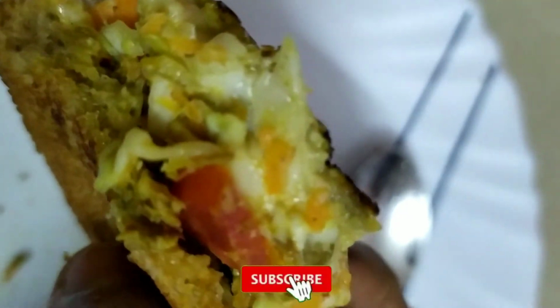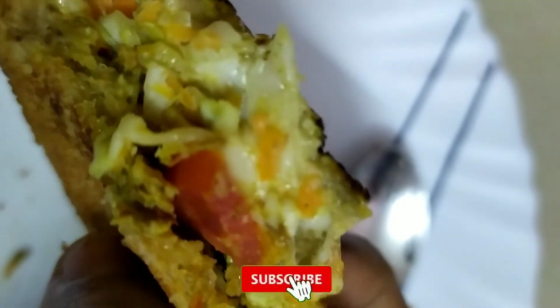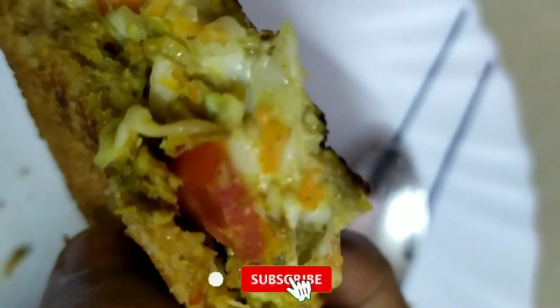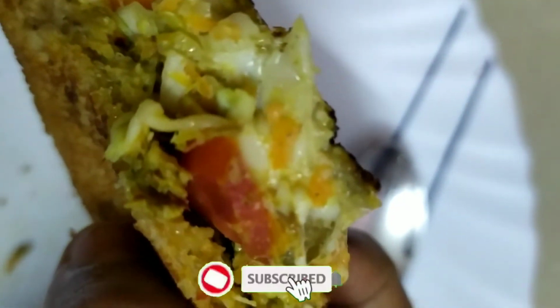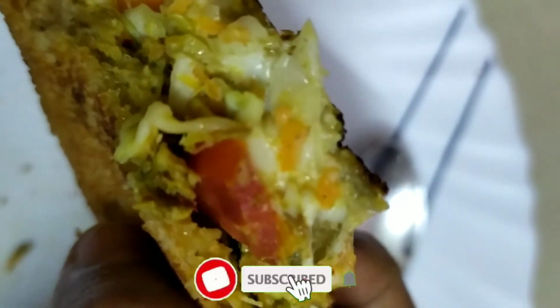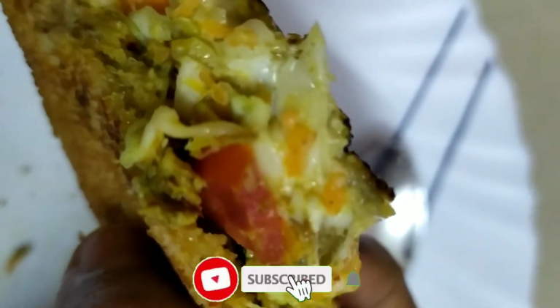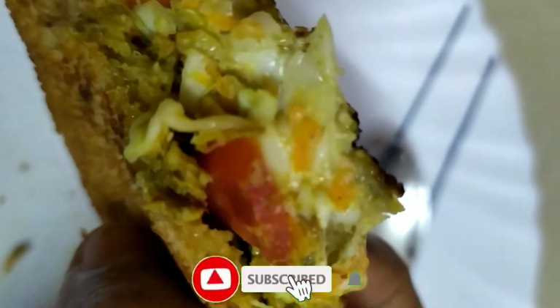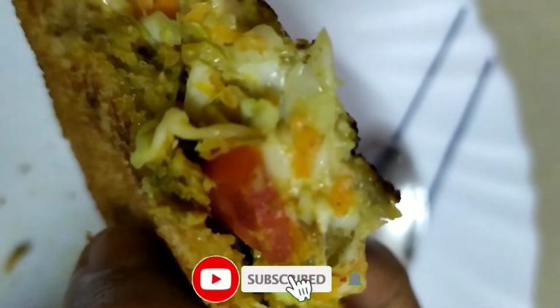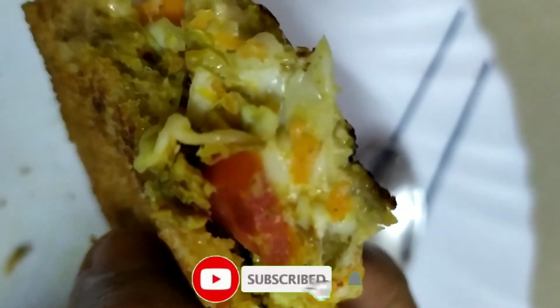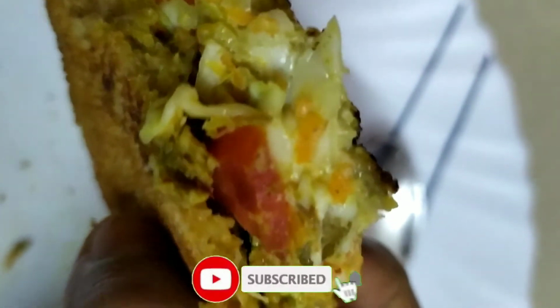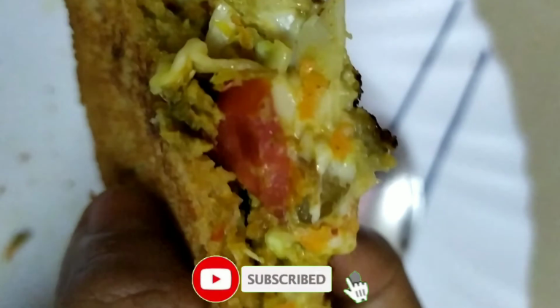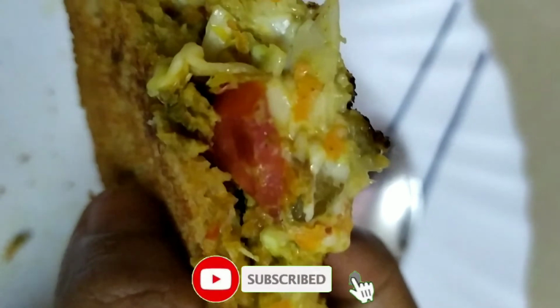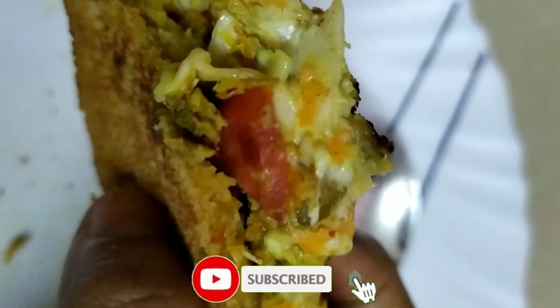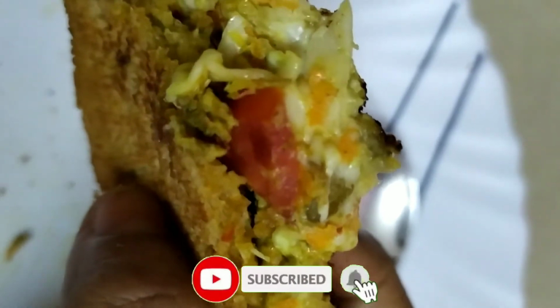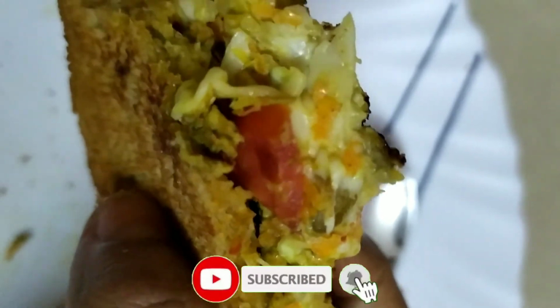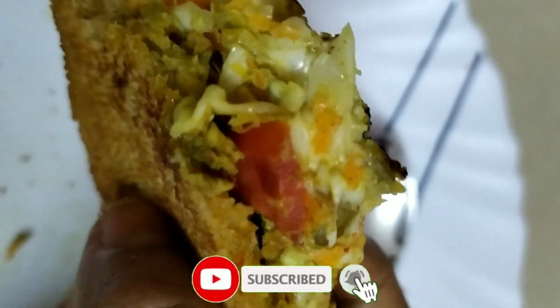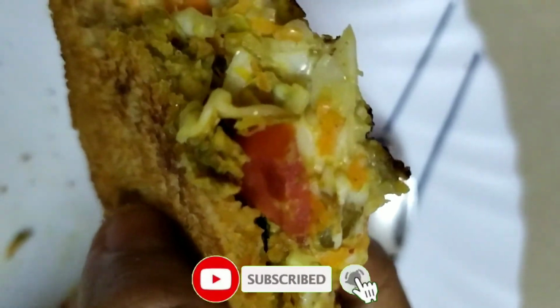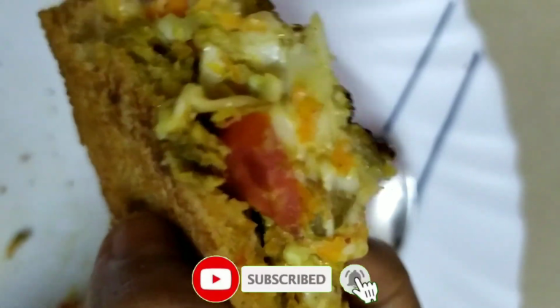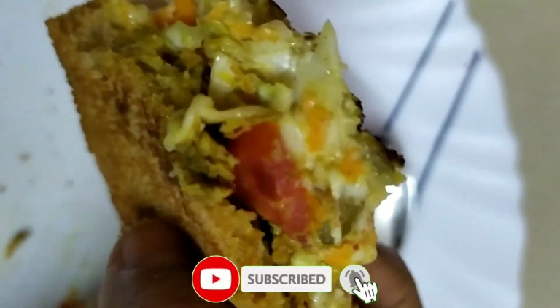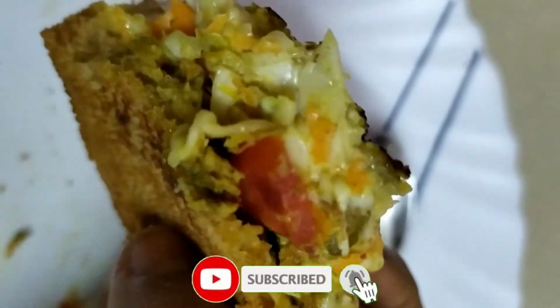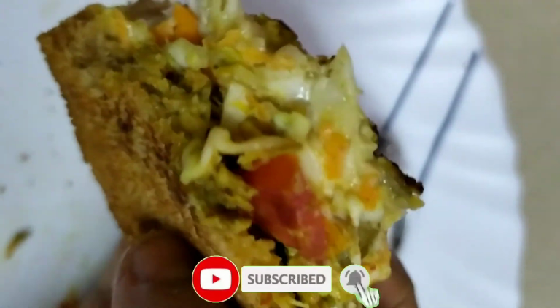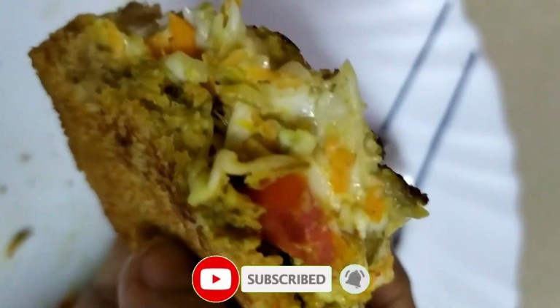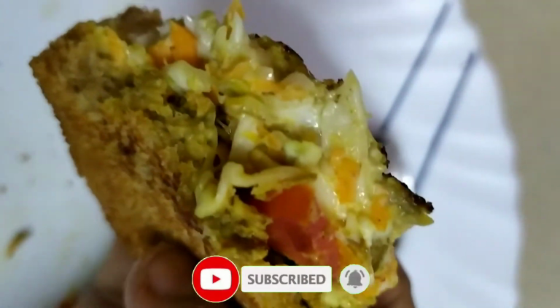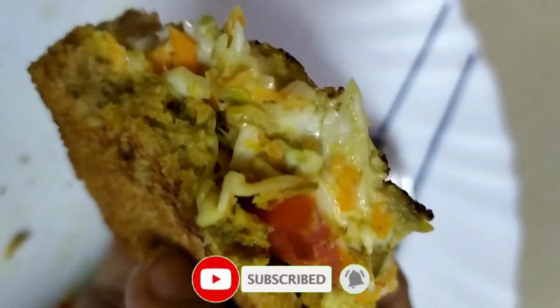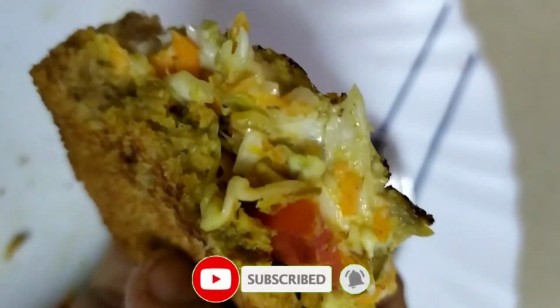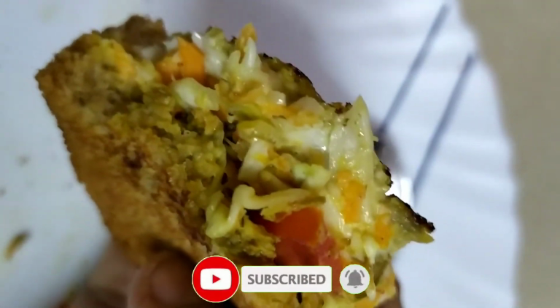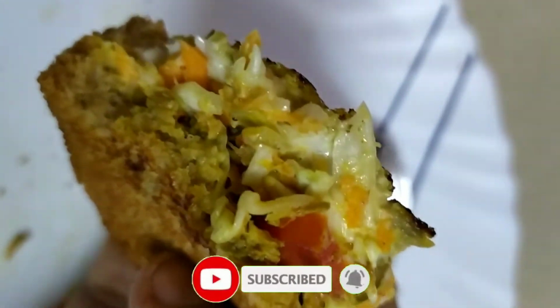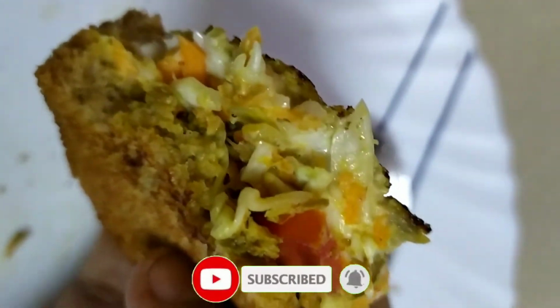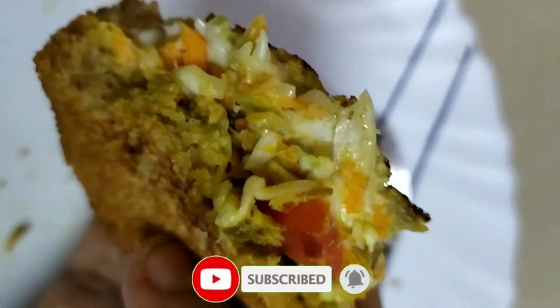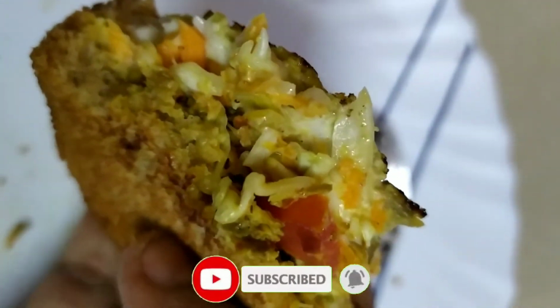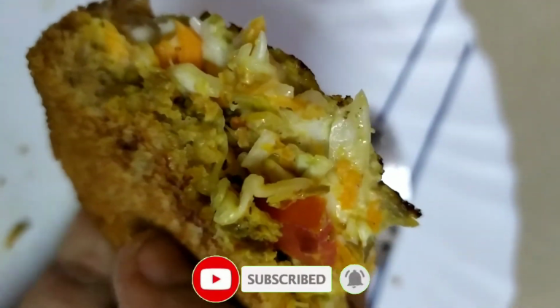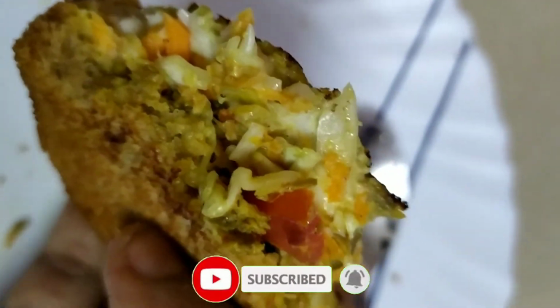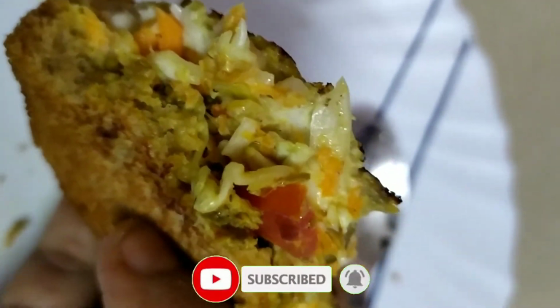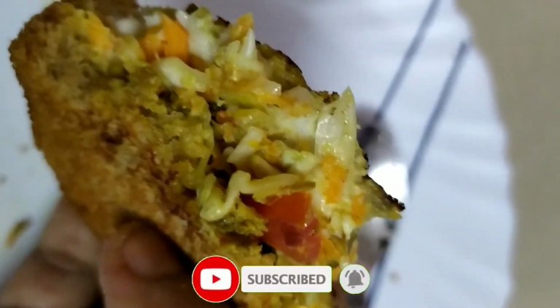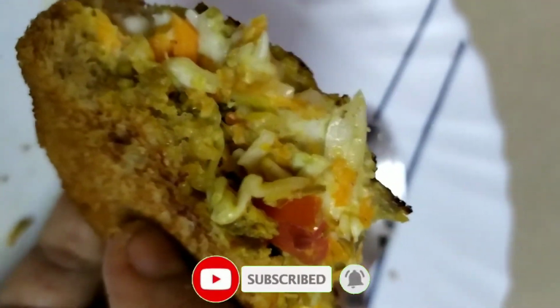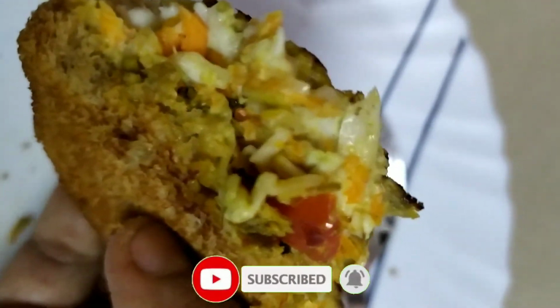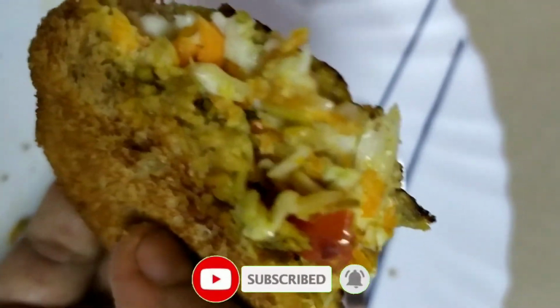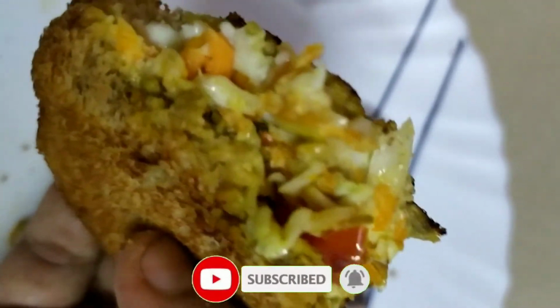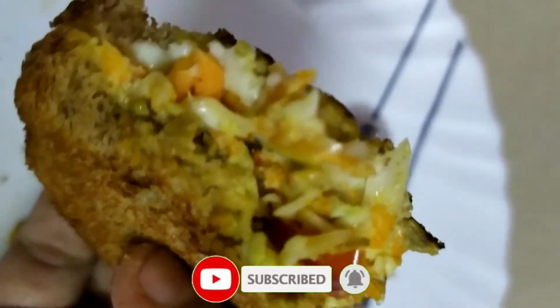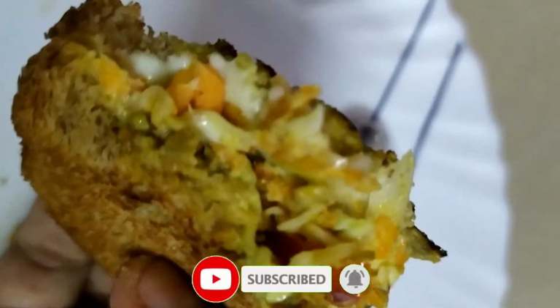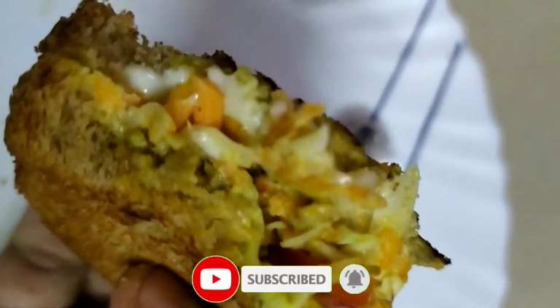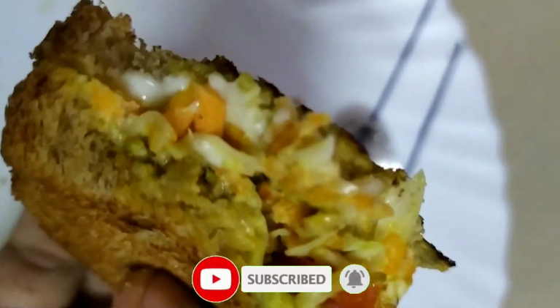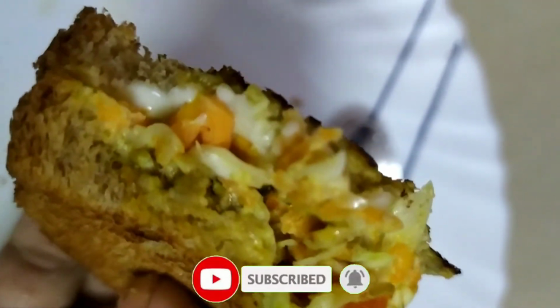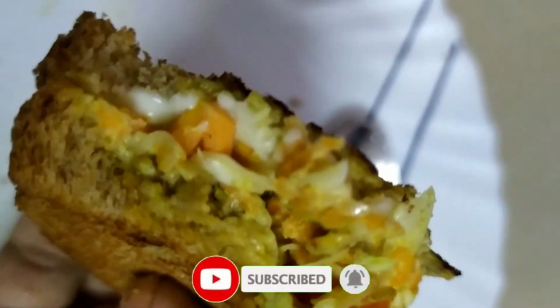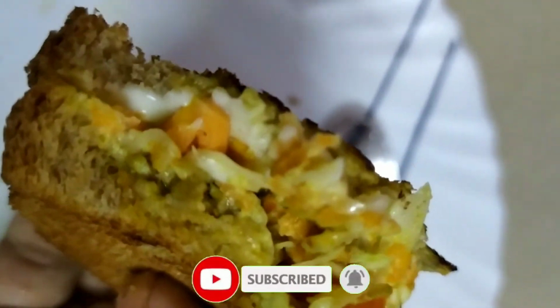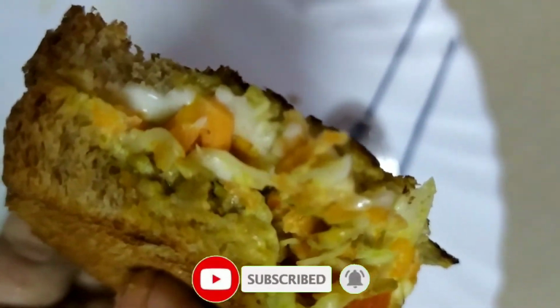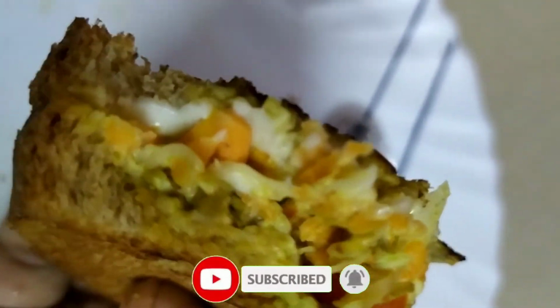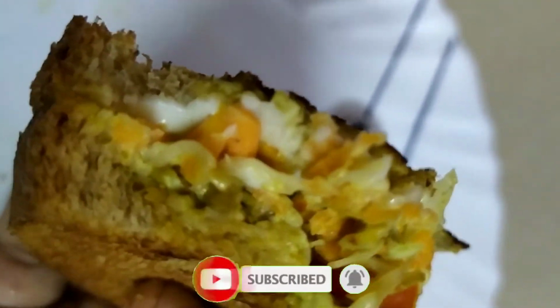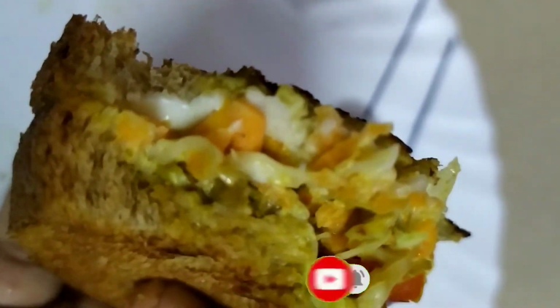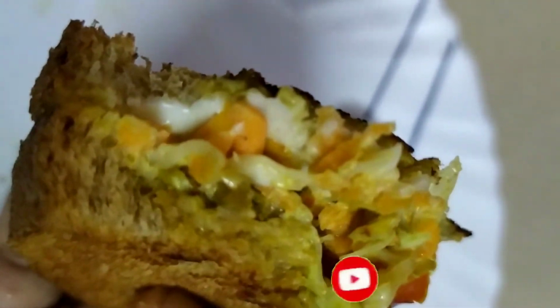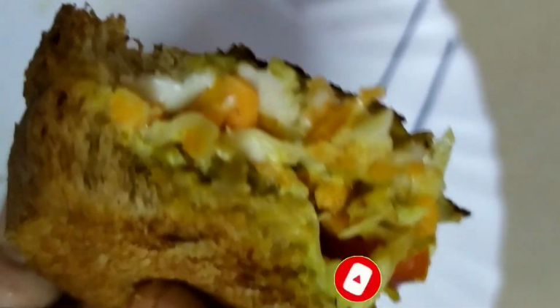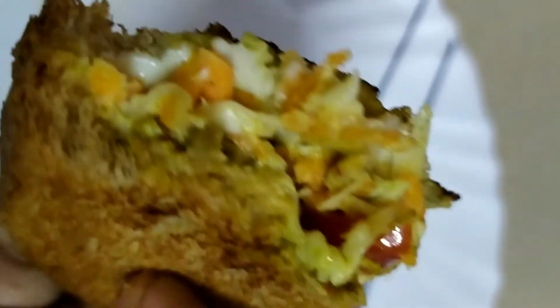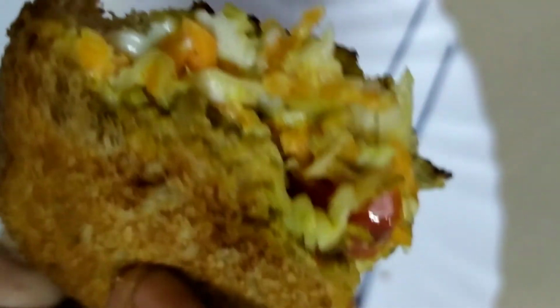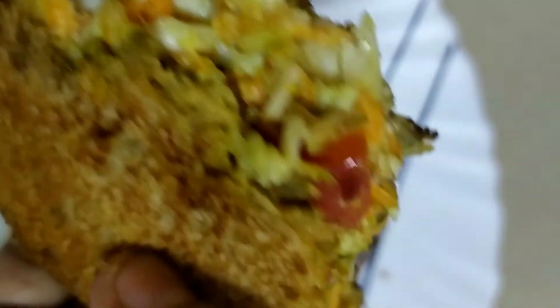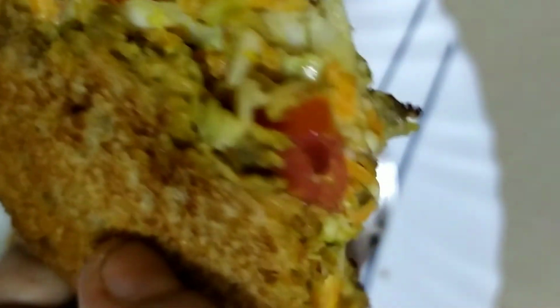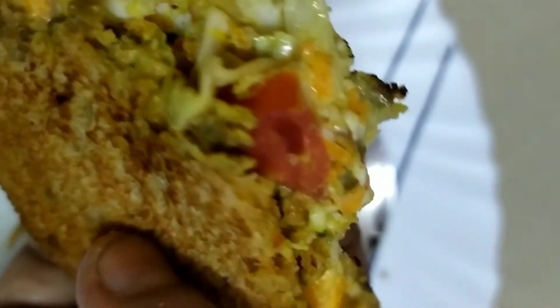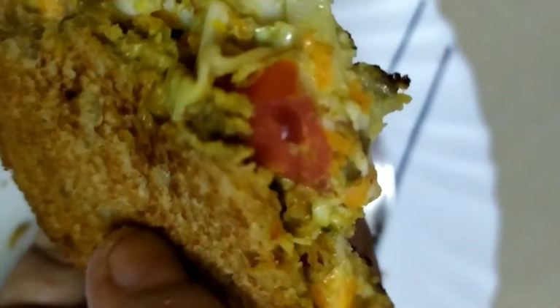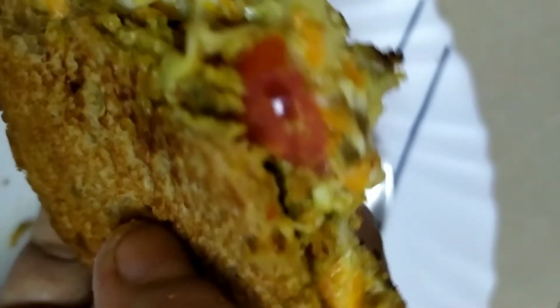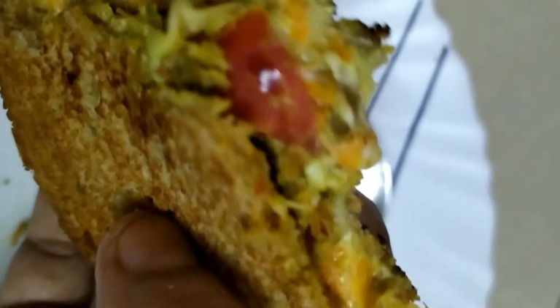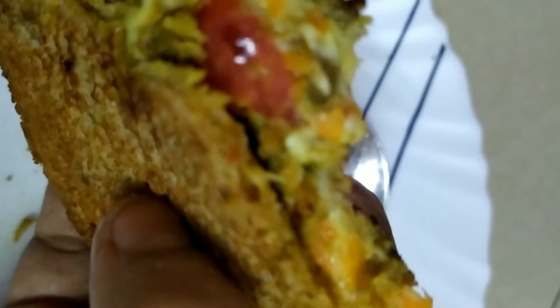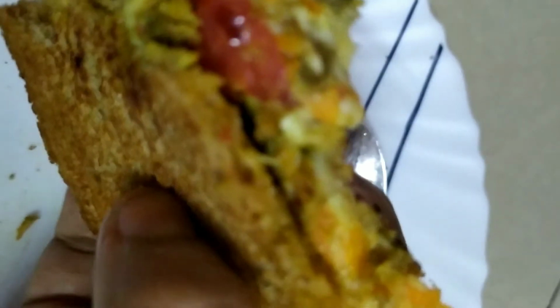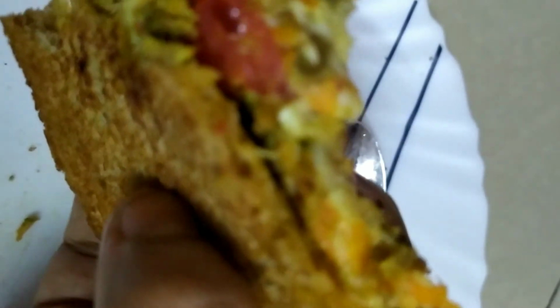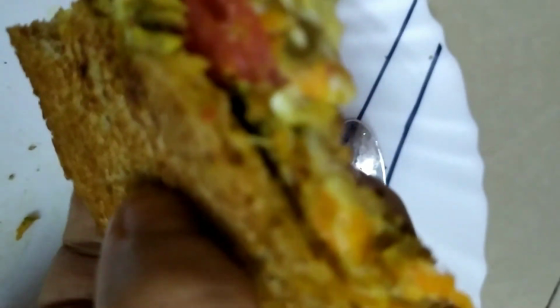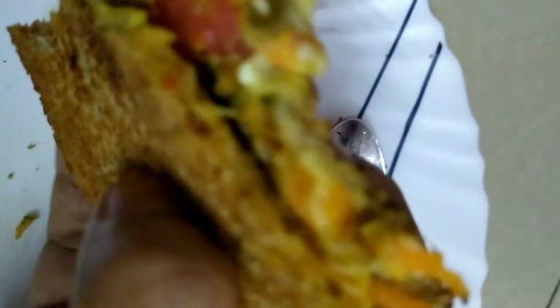If you like this video, subscribe, share, like and comment. Thank you!